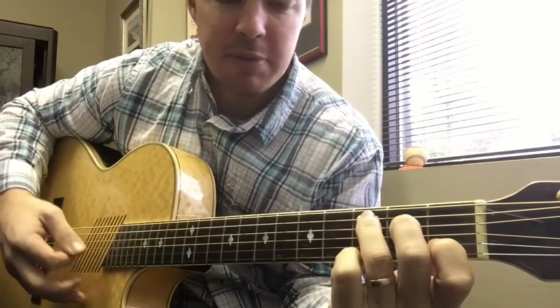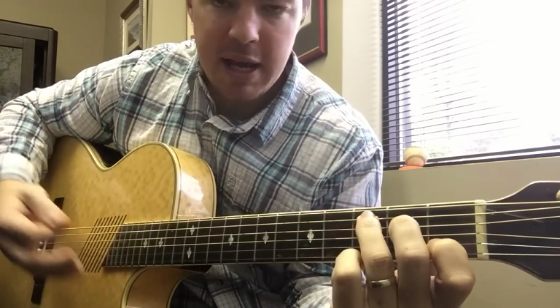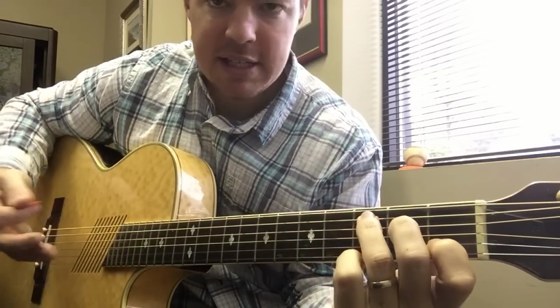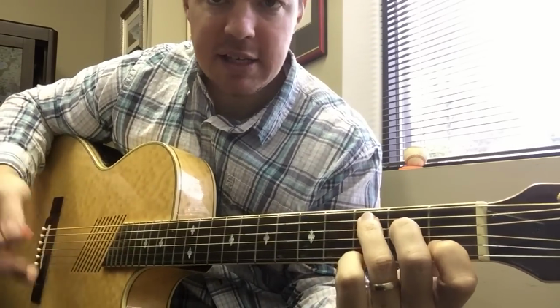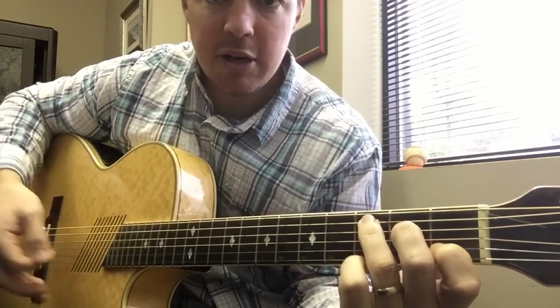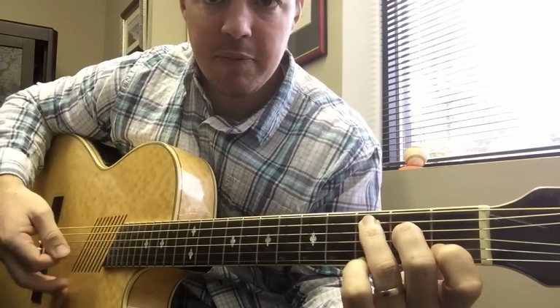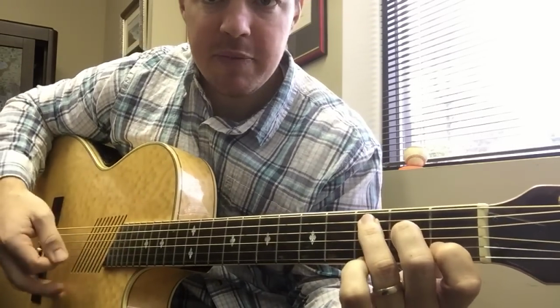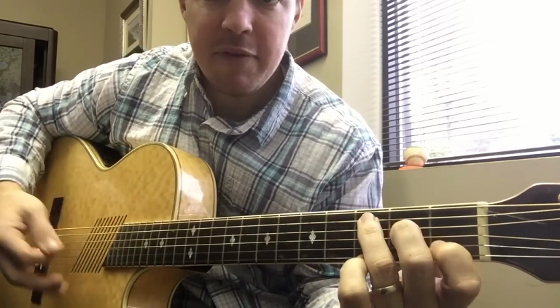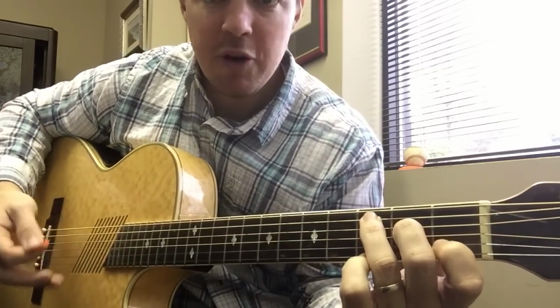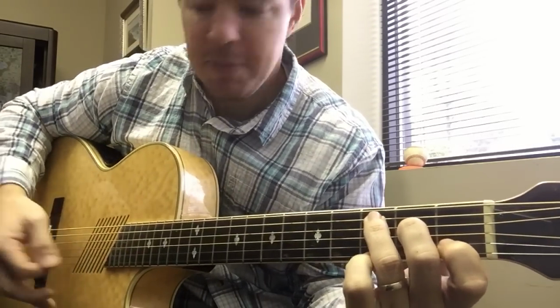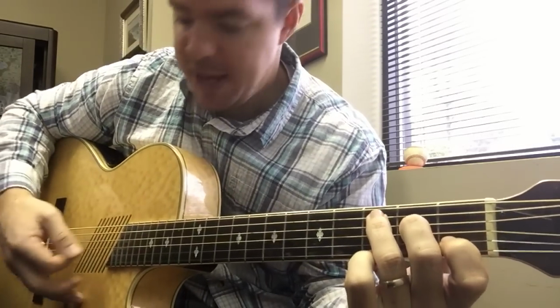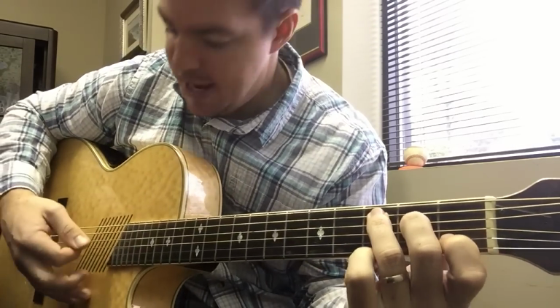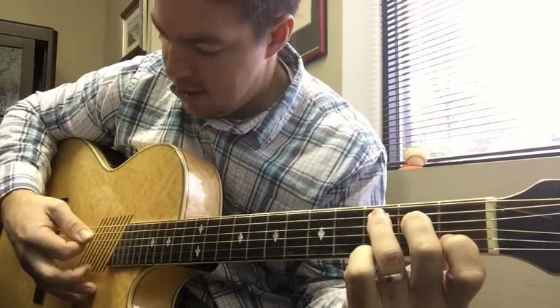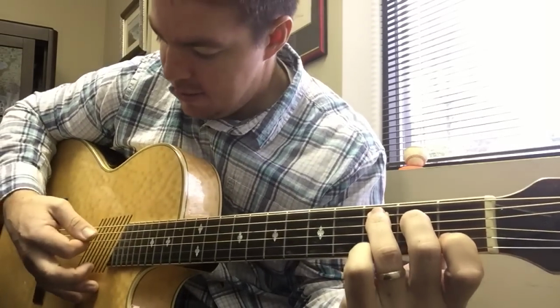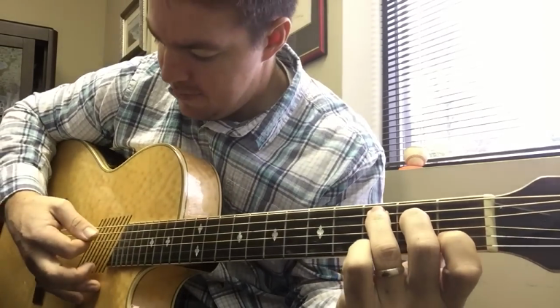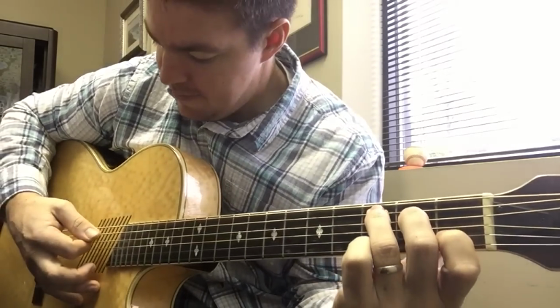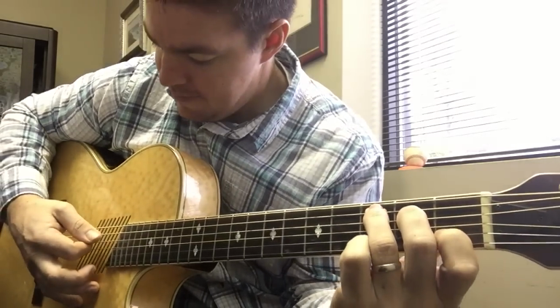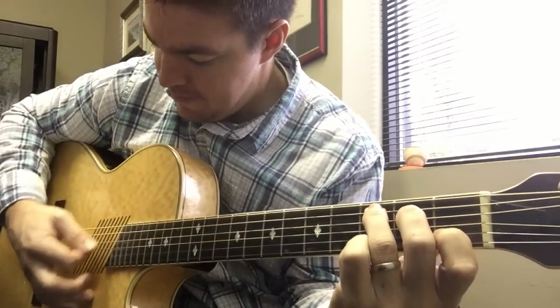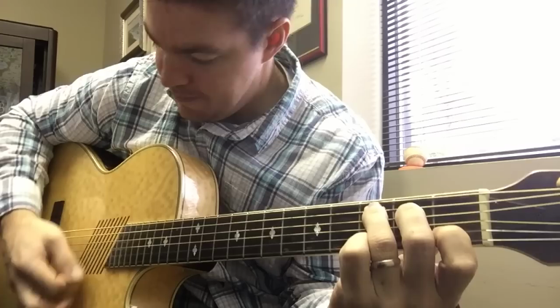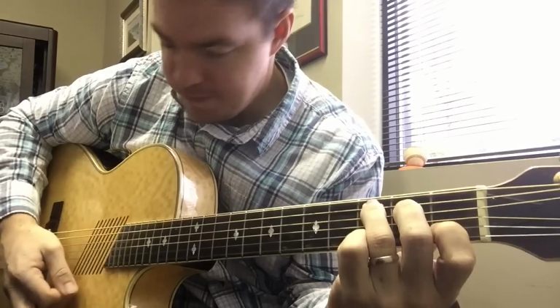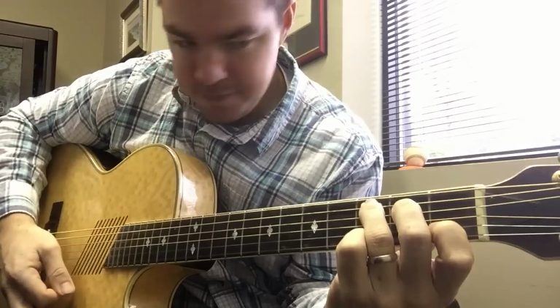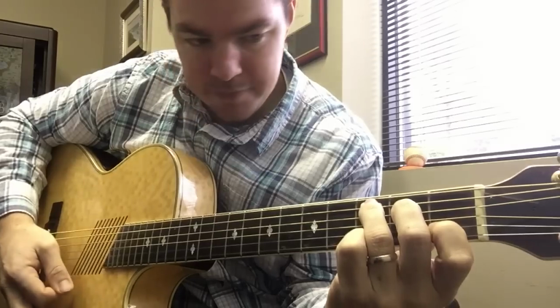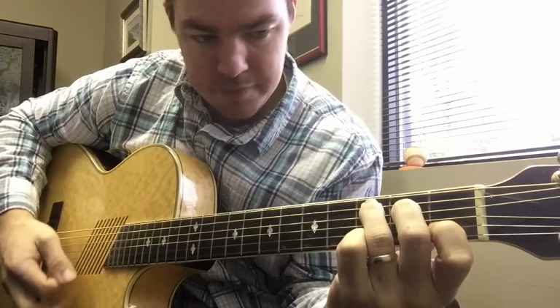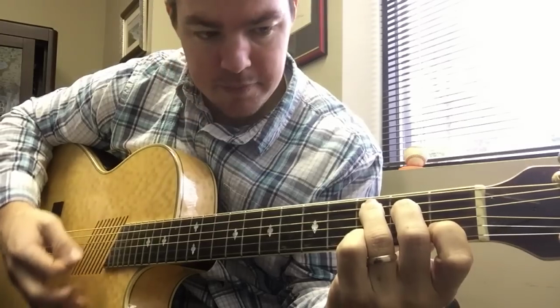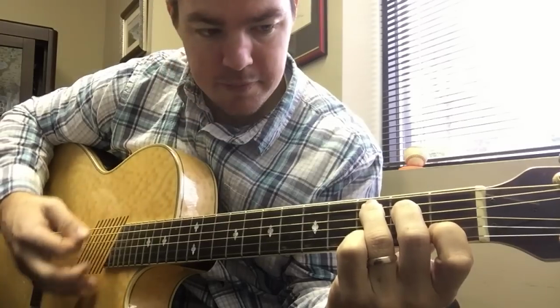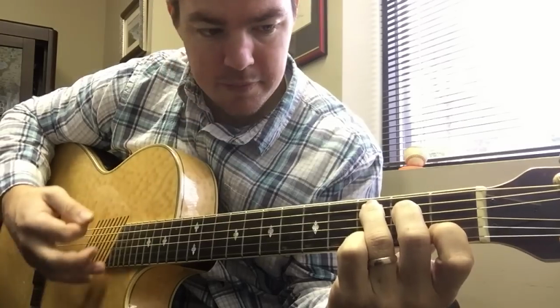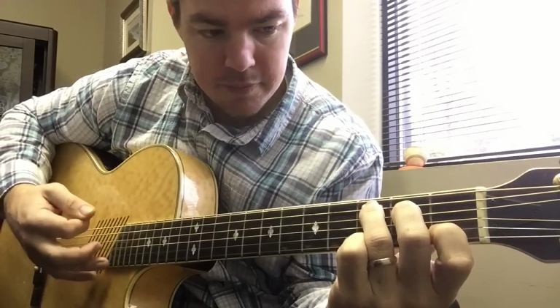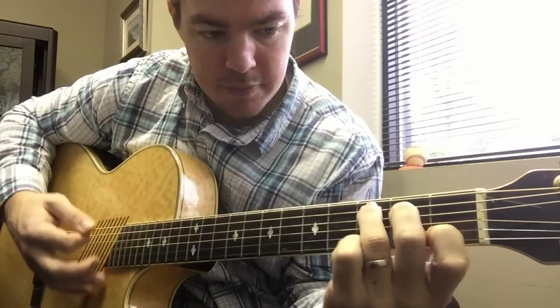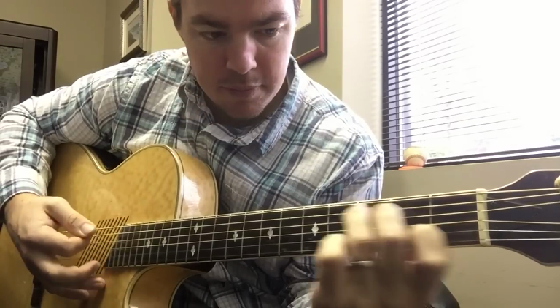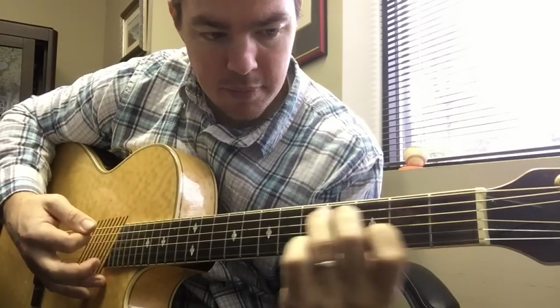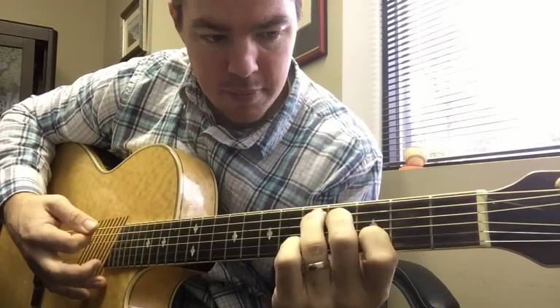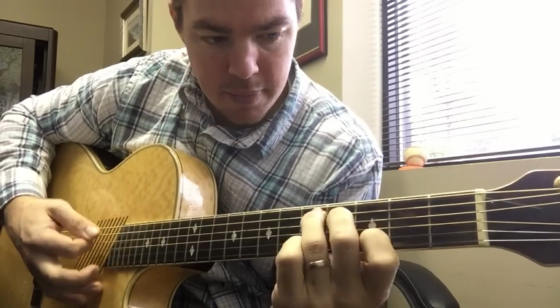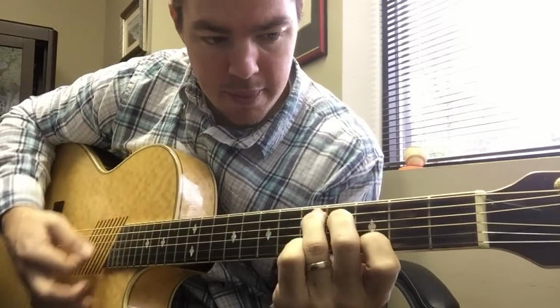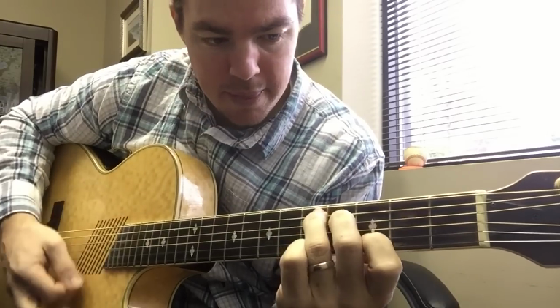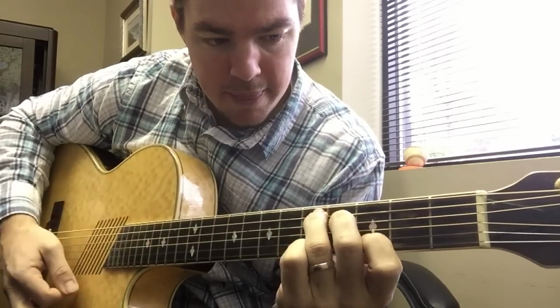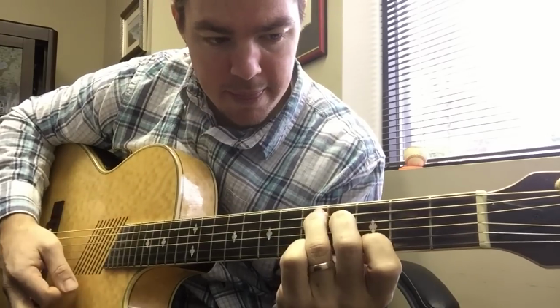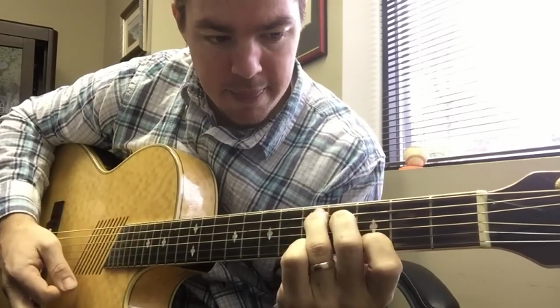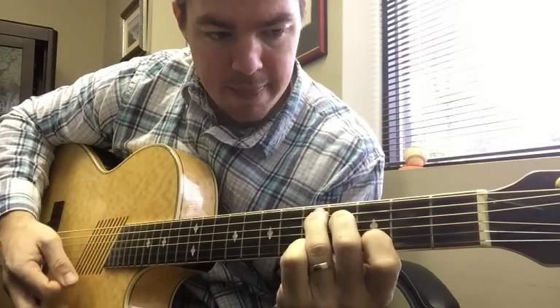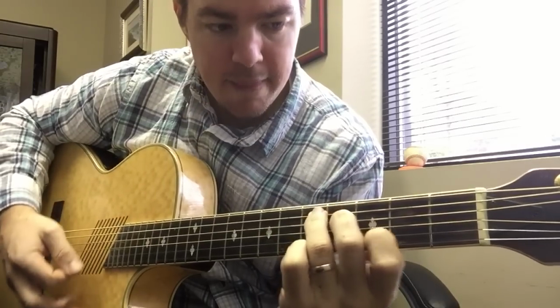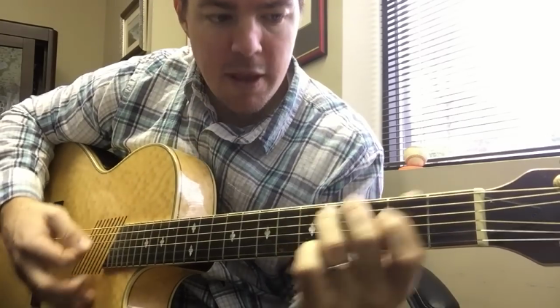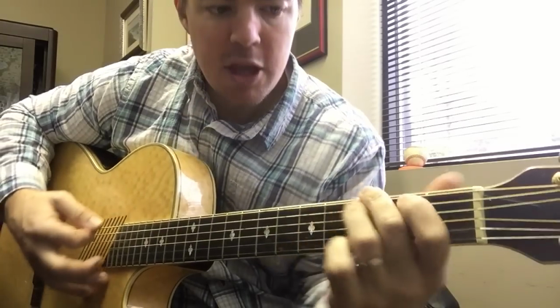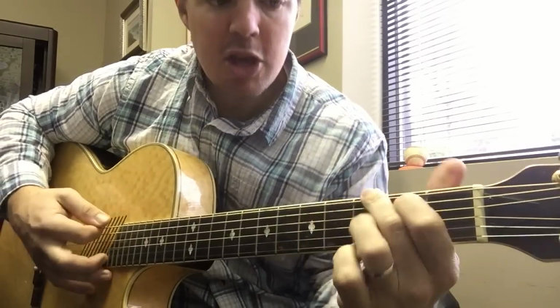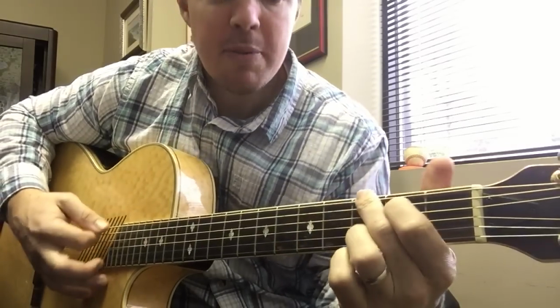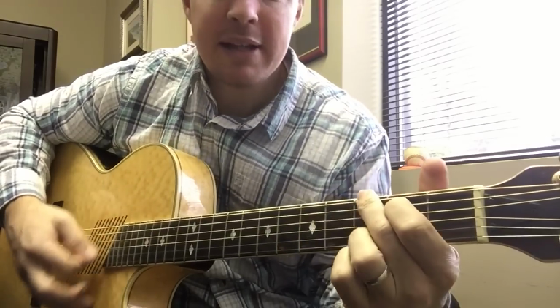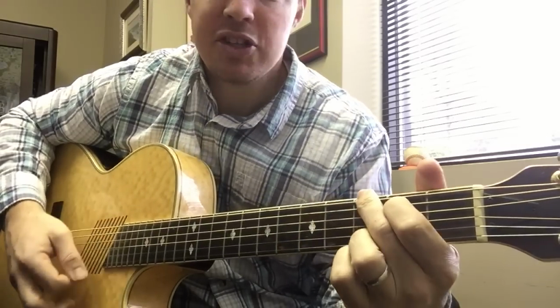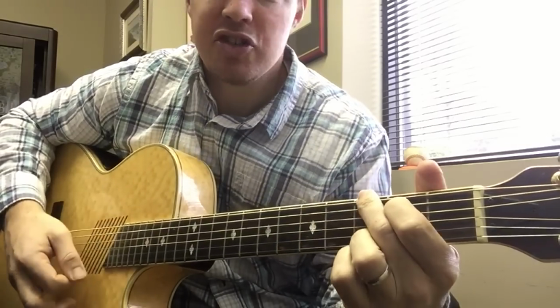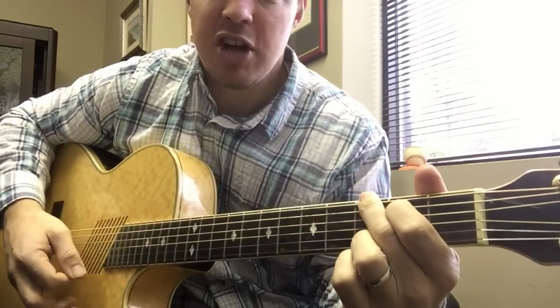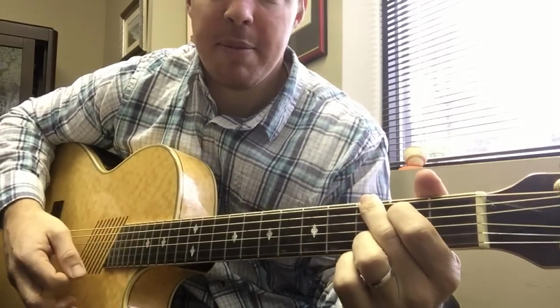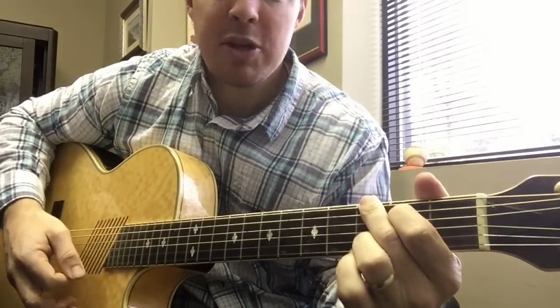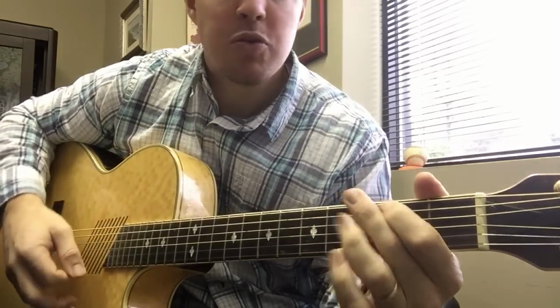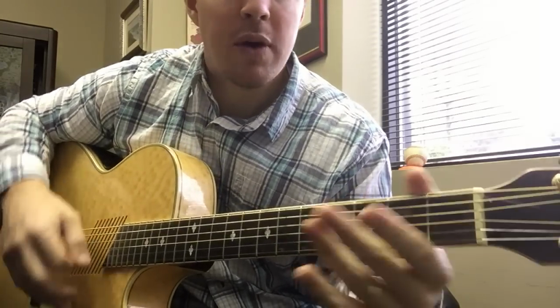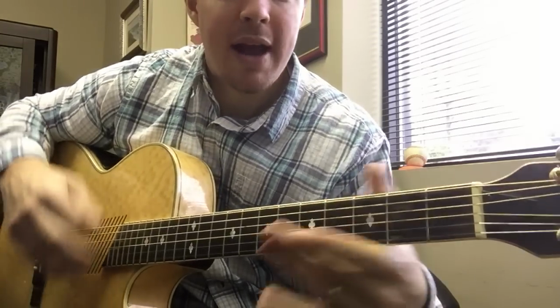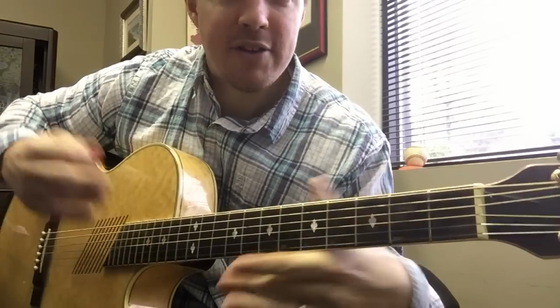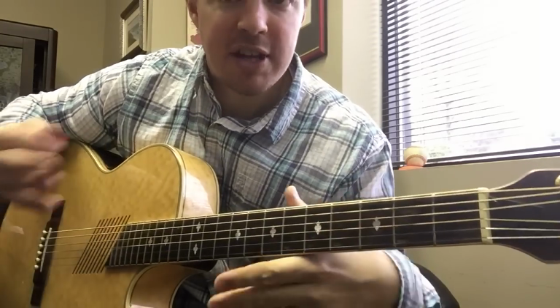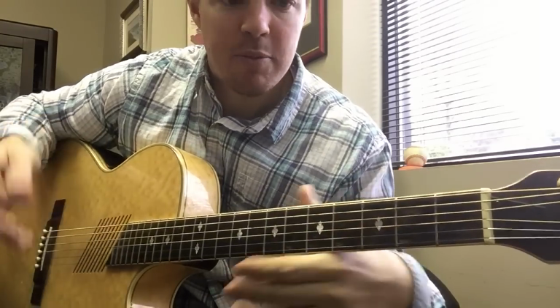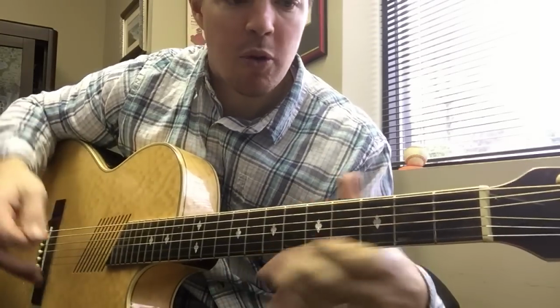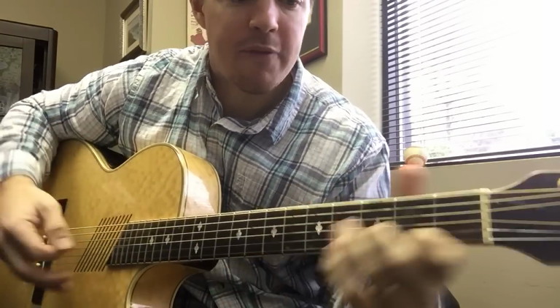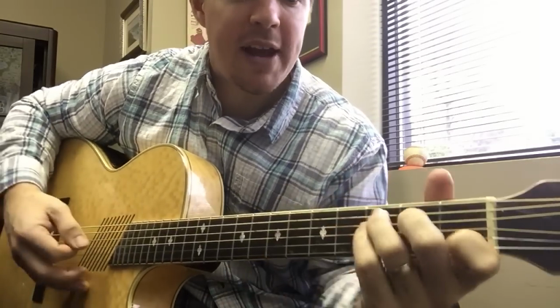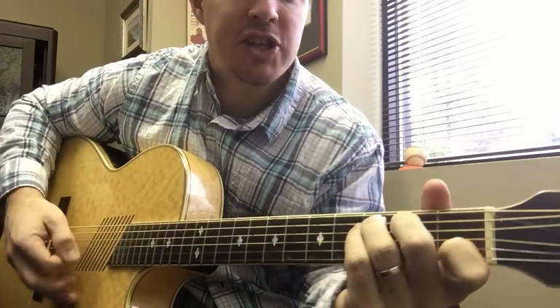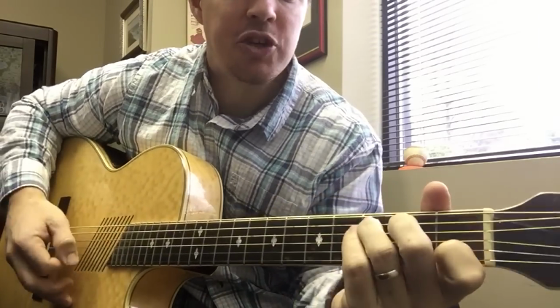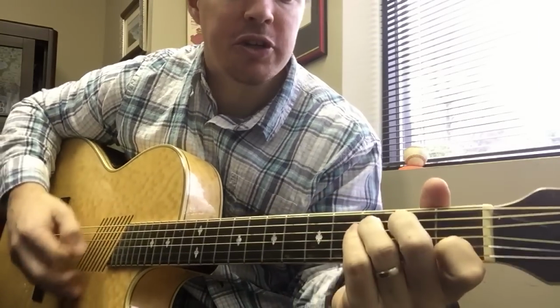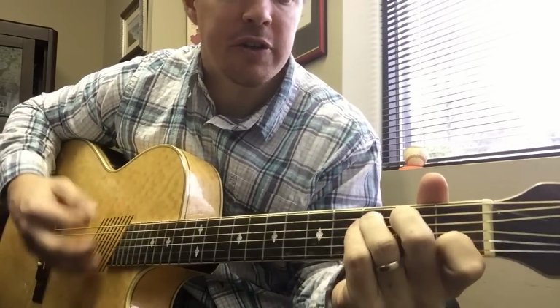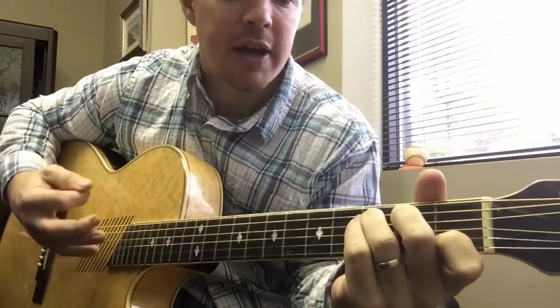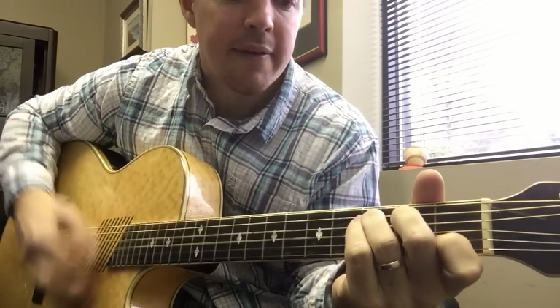It's a little tricky — if you're a beginner, you might have to strum each one separately. After you get more advanced, you can do it in one smooth motion.